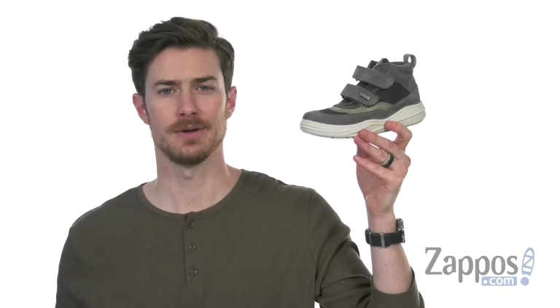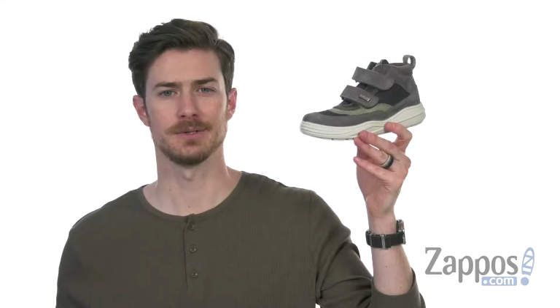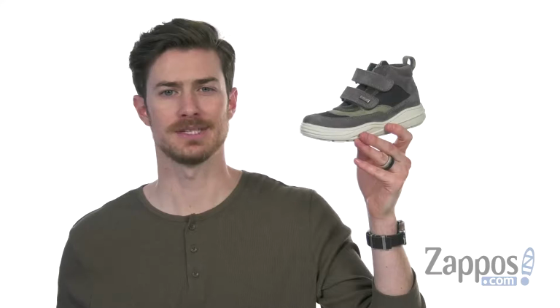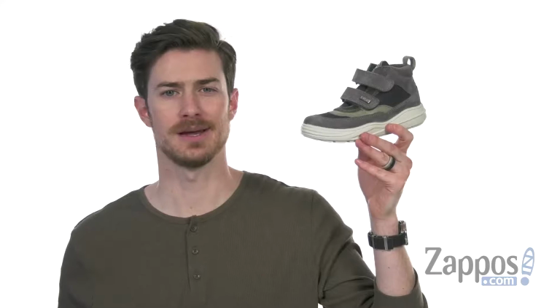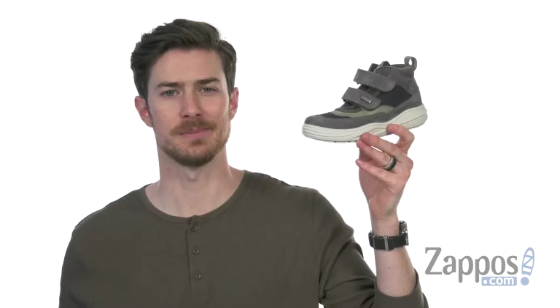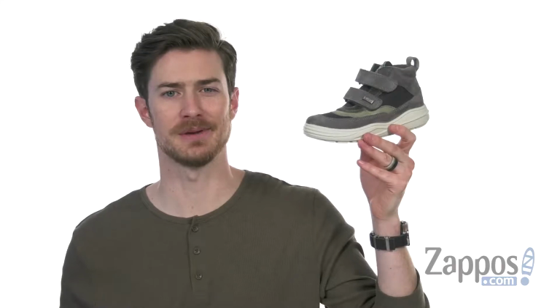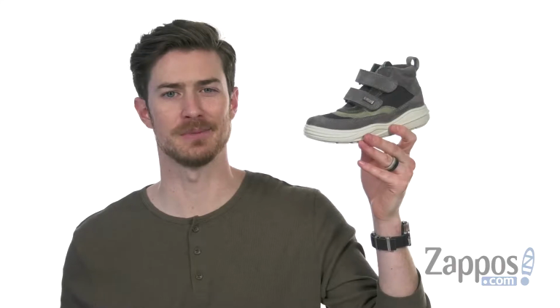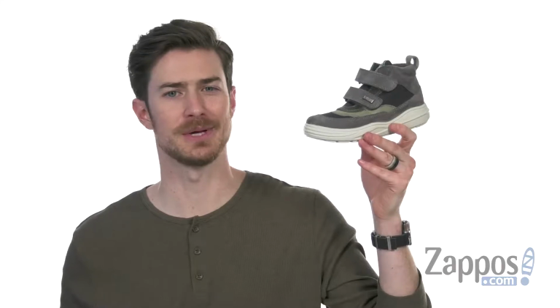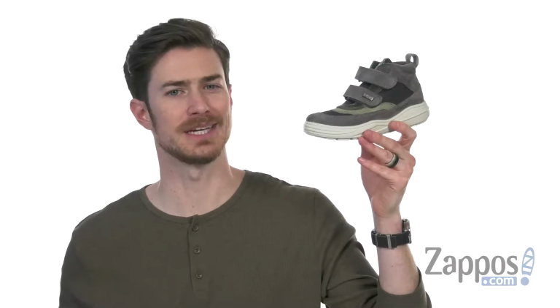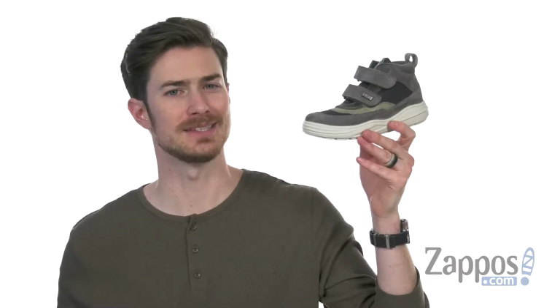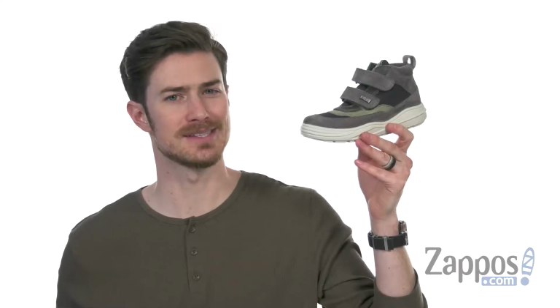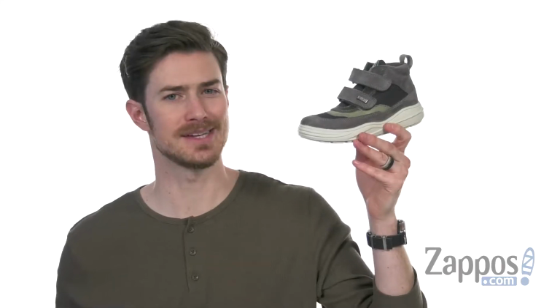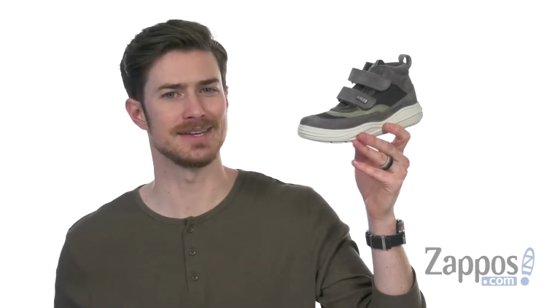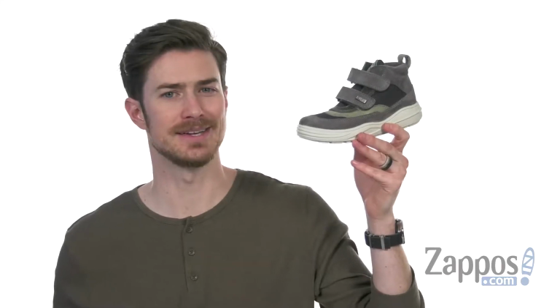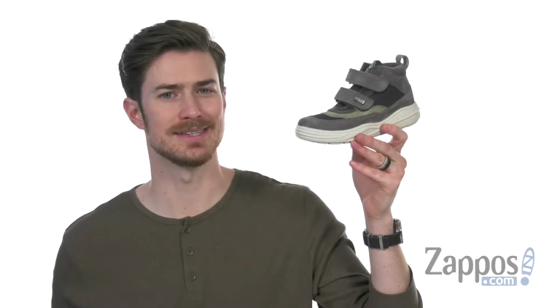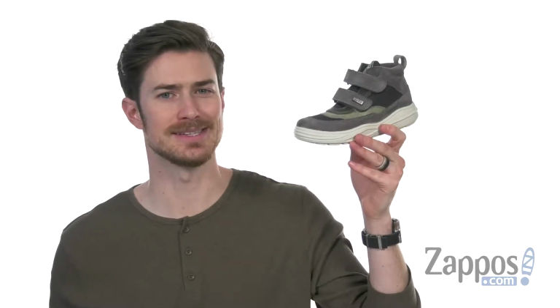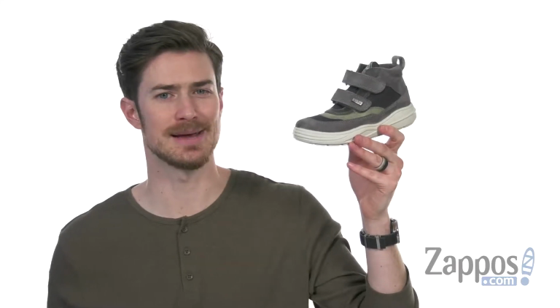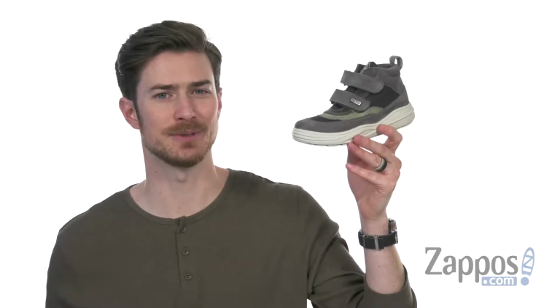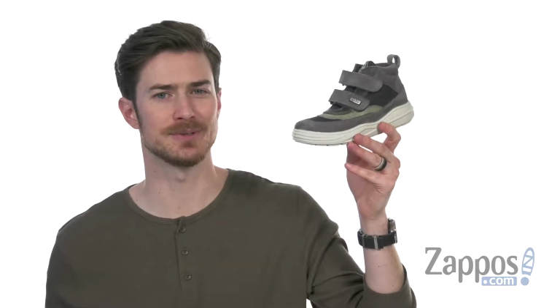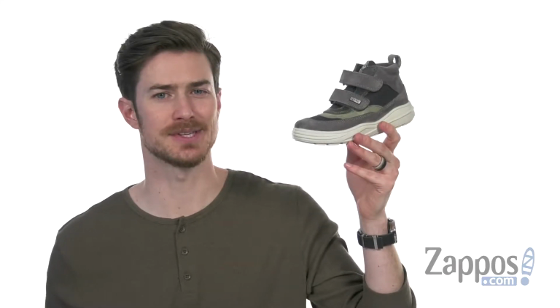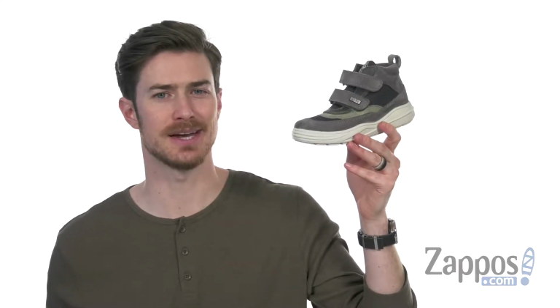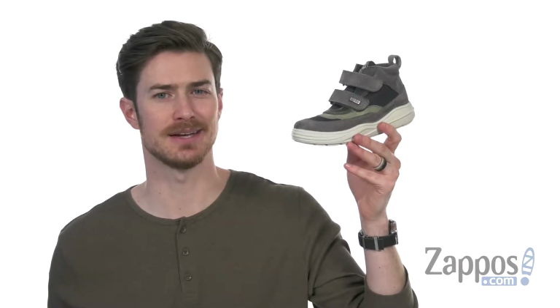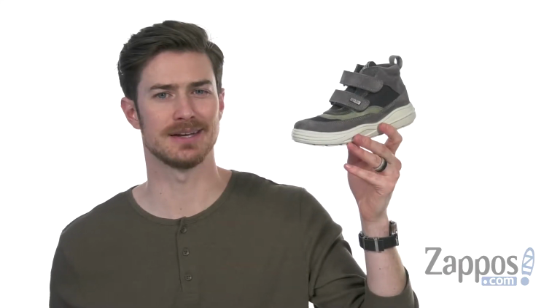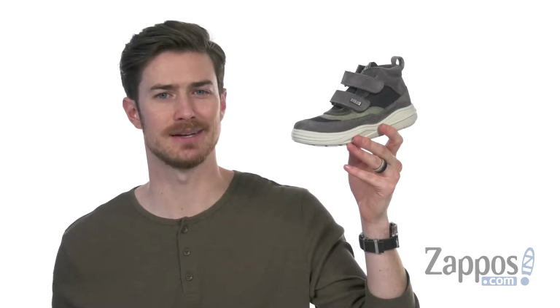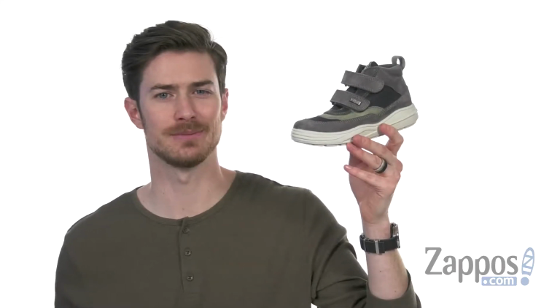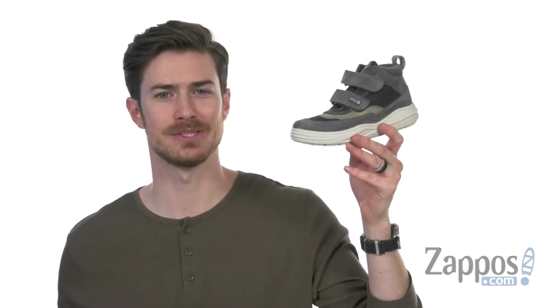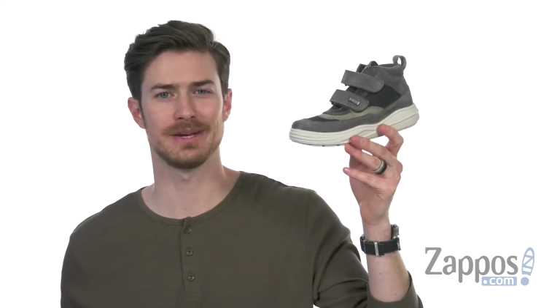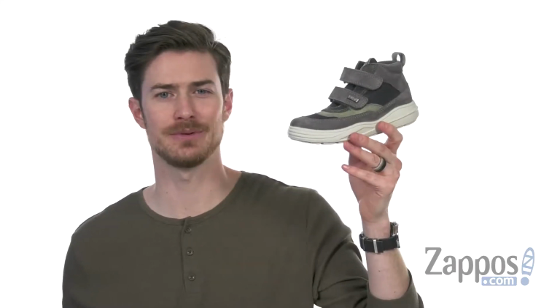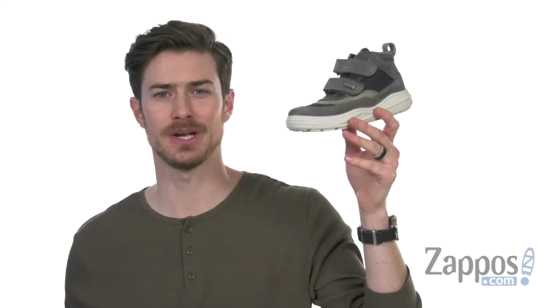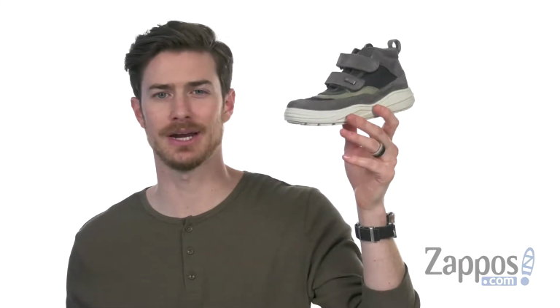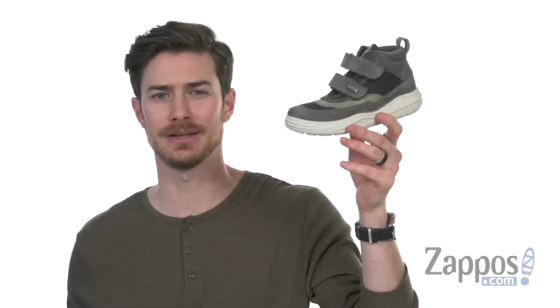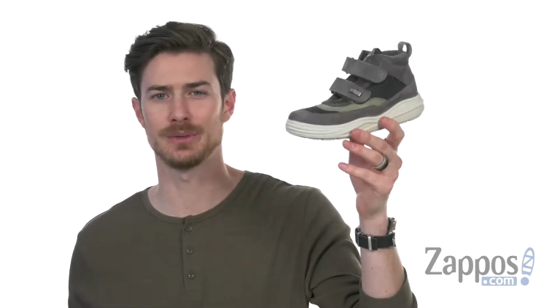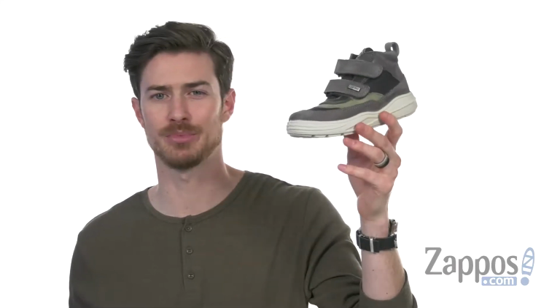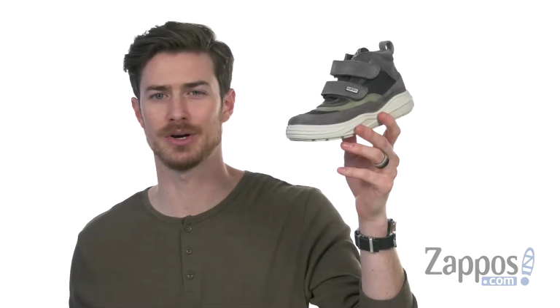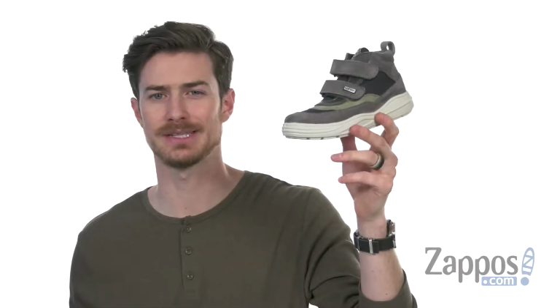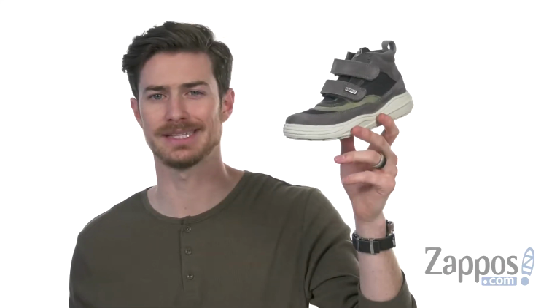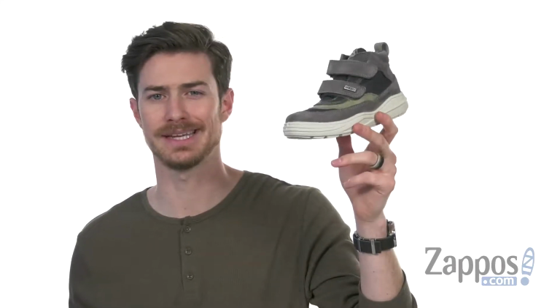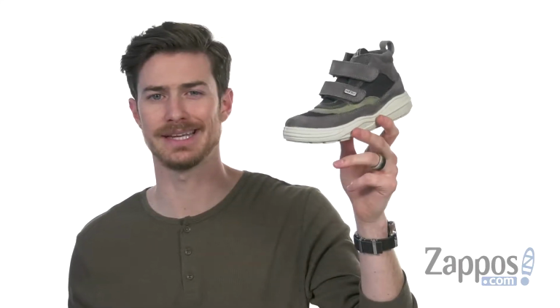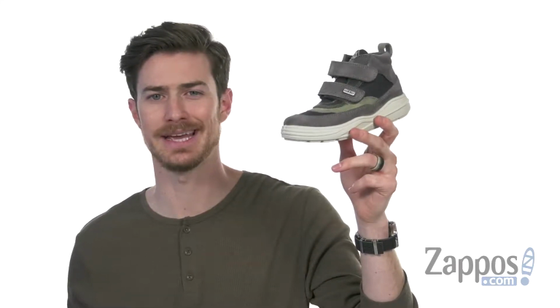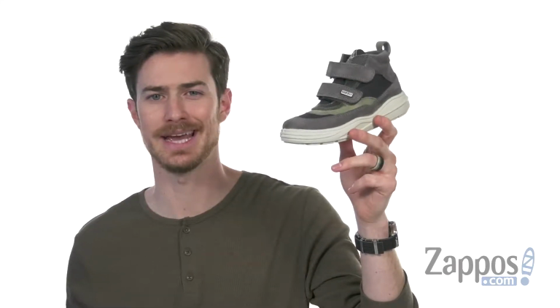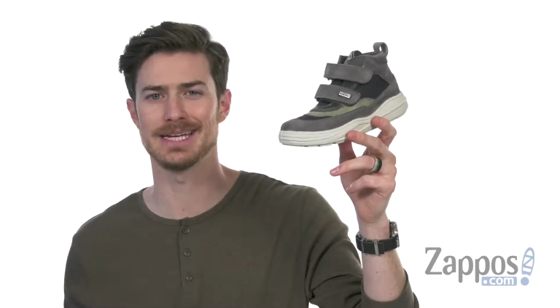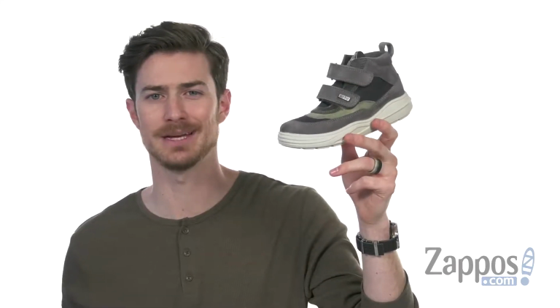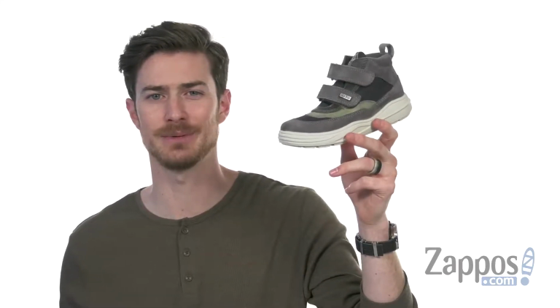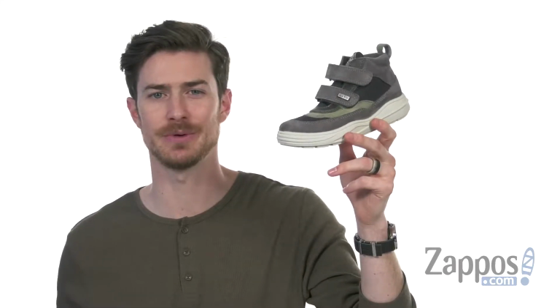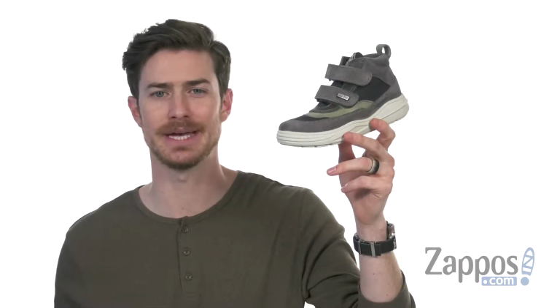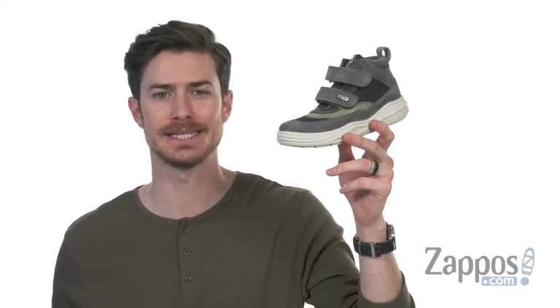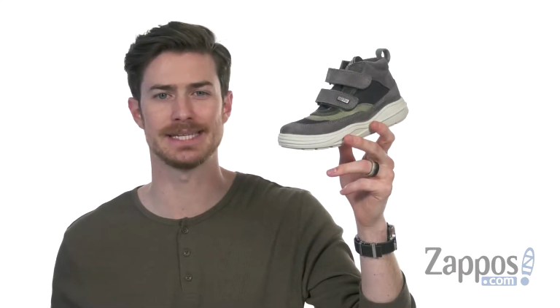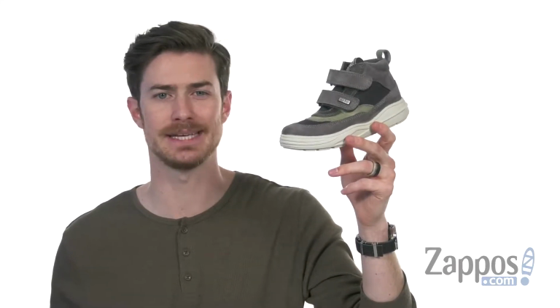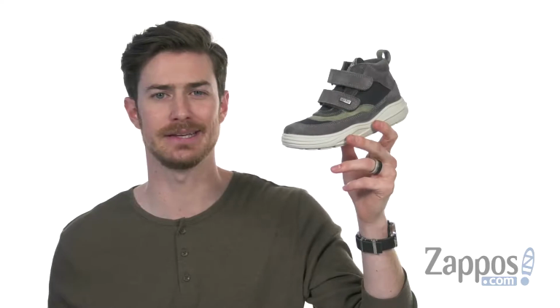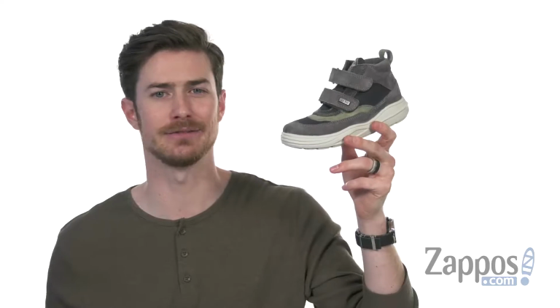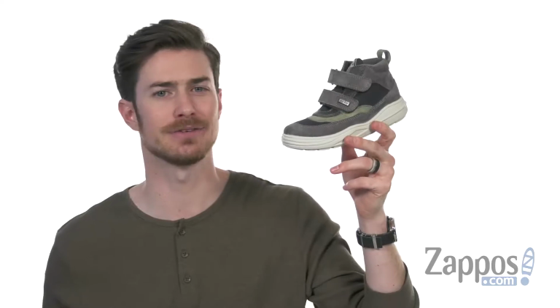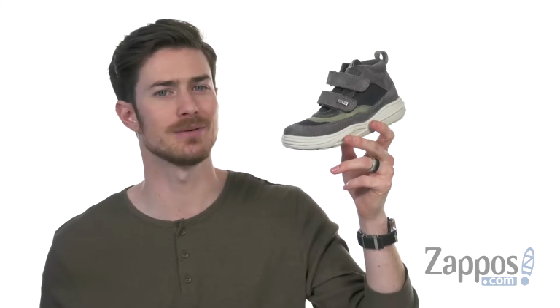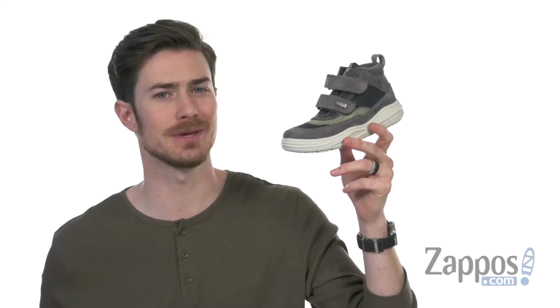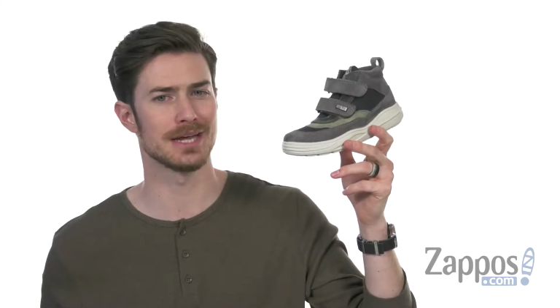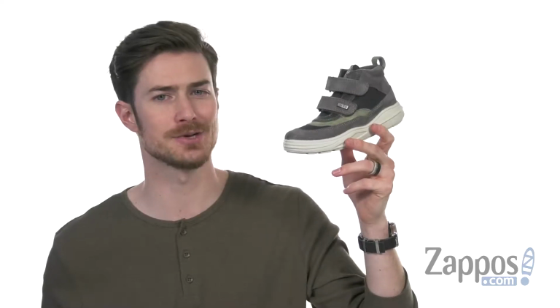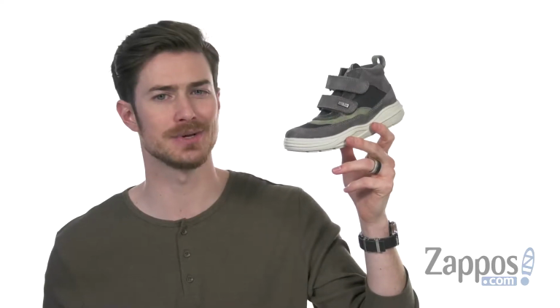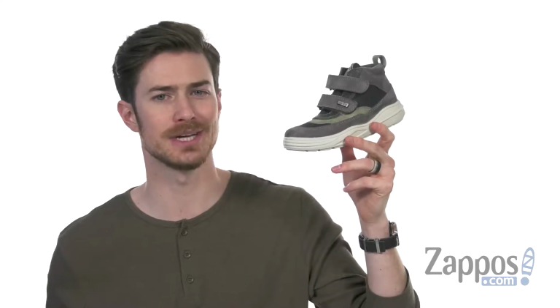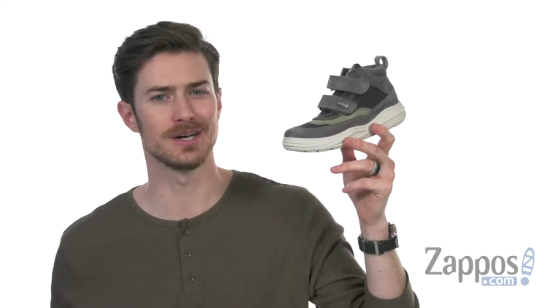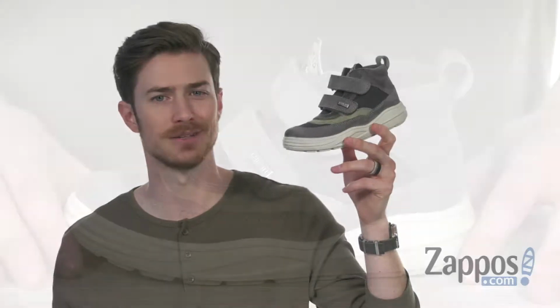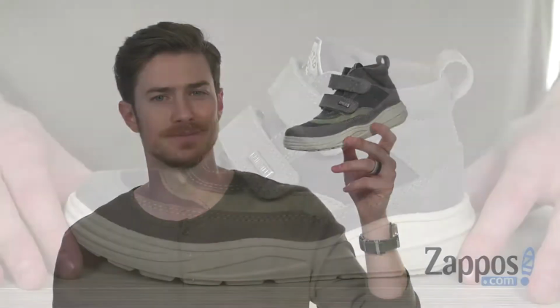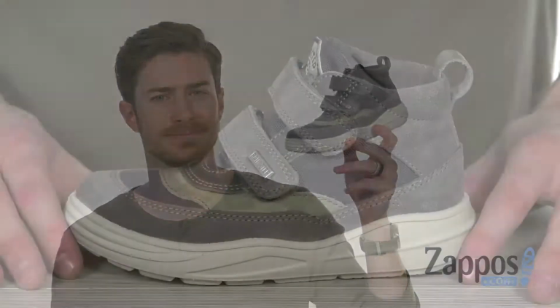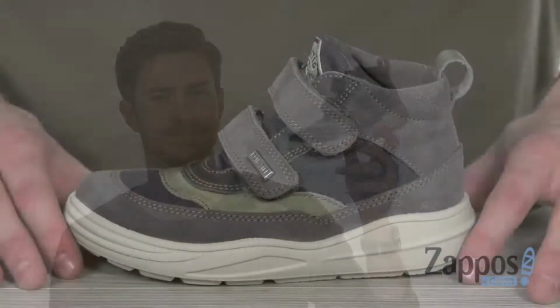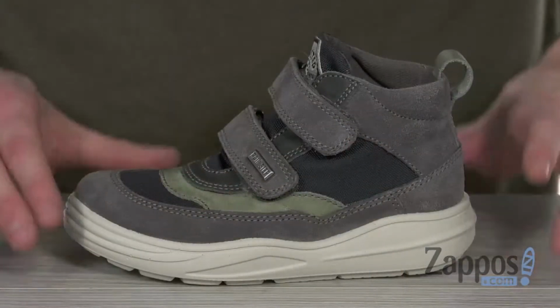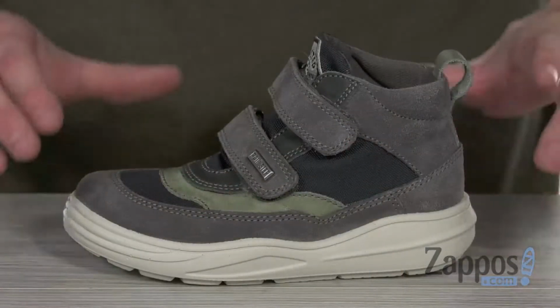Hey, what's up everybody? It's Clayton here at Zappos.com, and today we're checking out the Park City AW18 from Naturino.